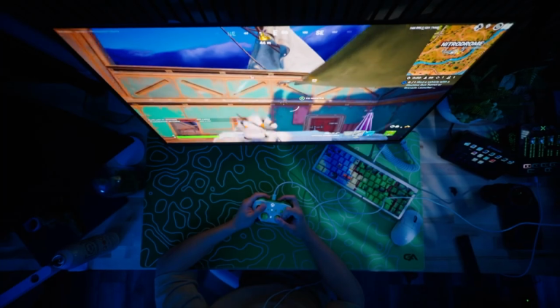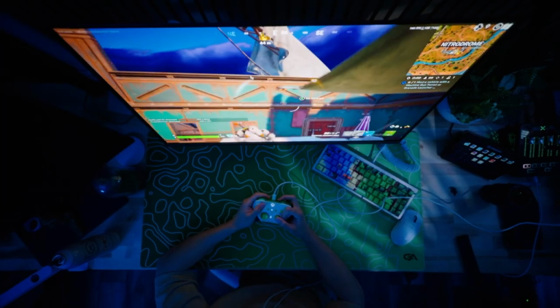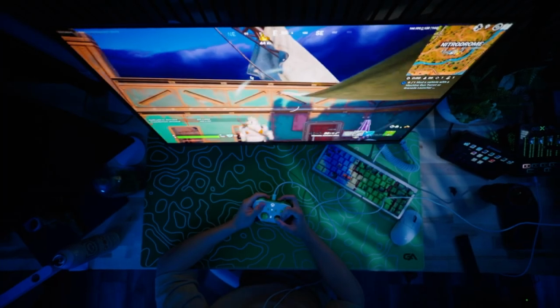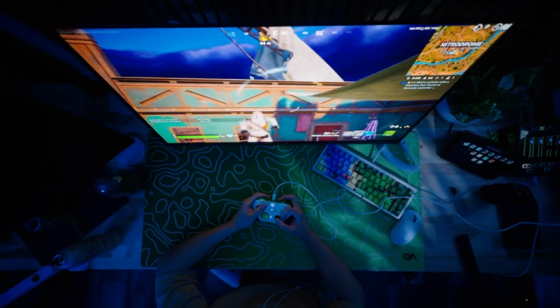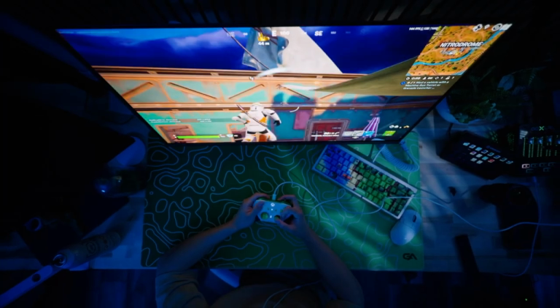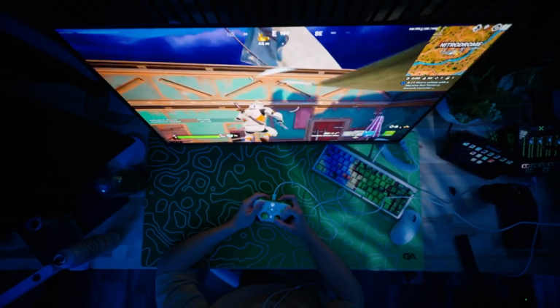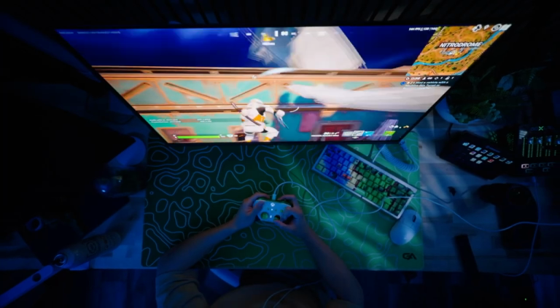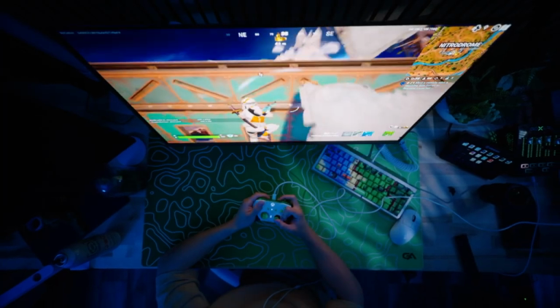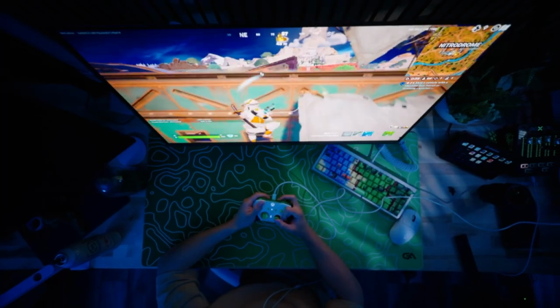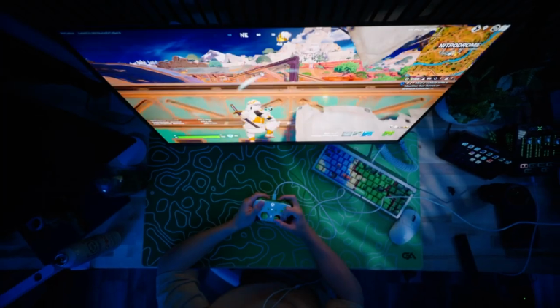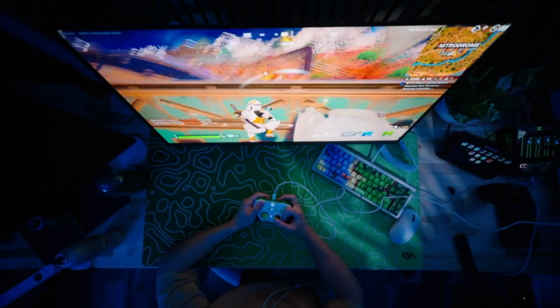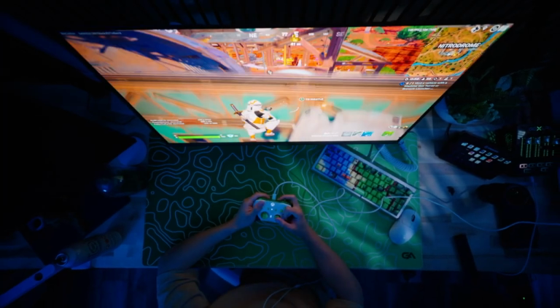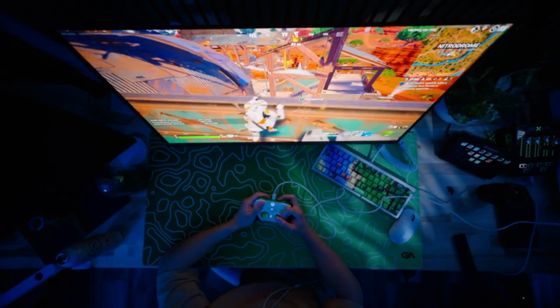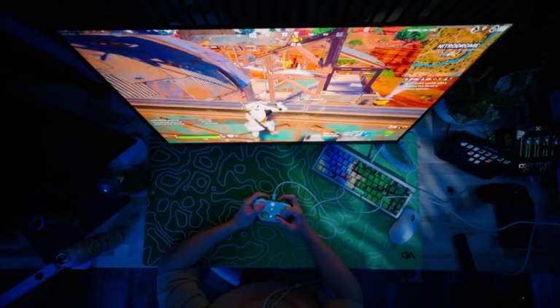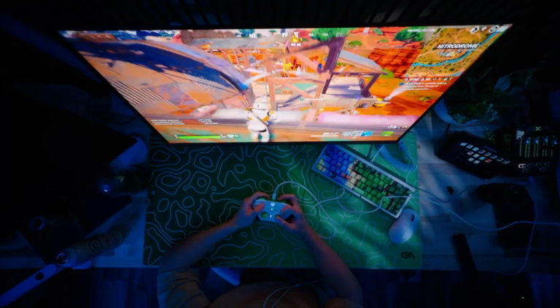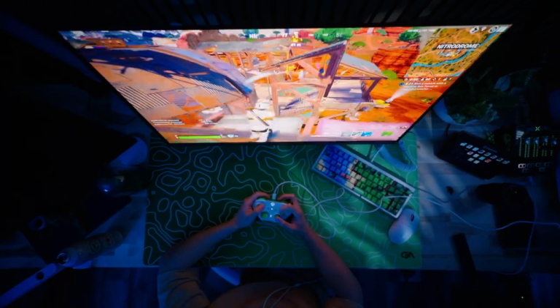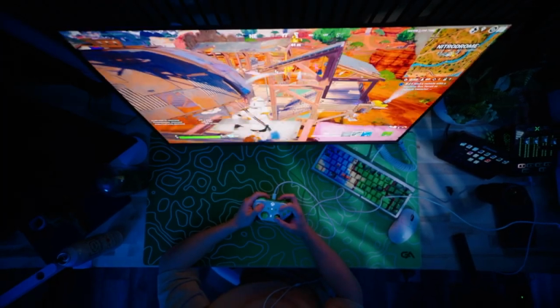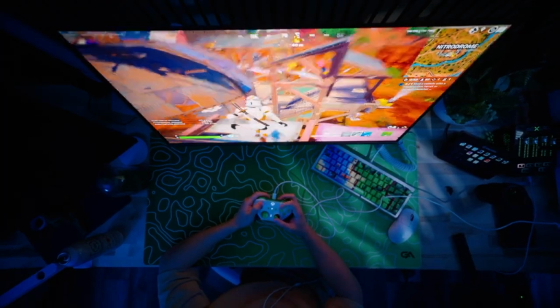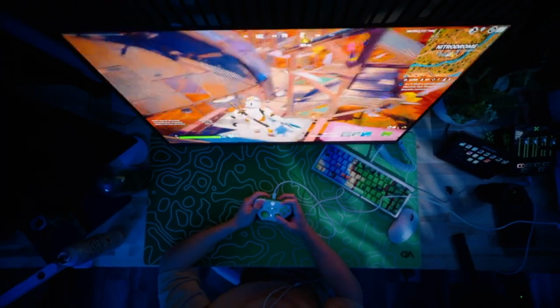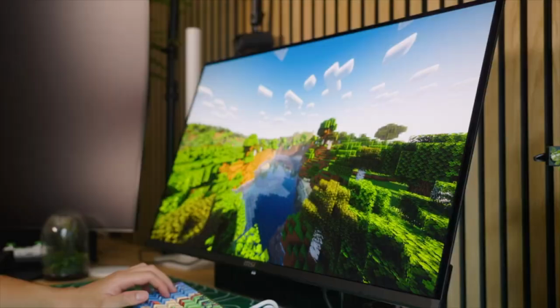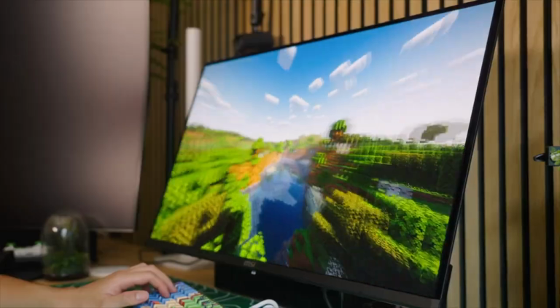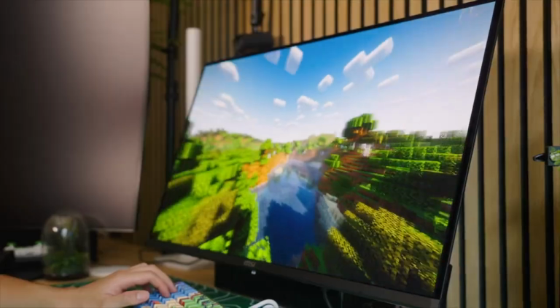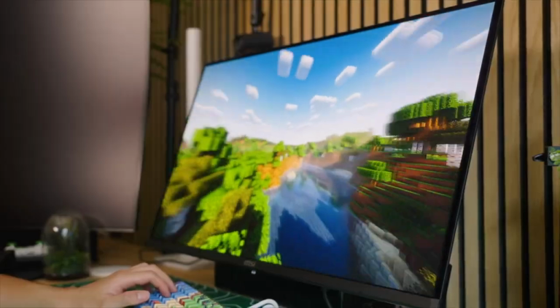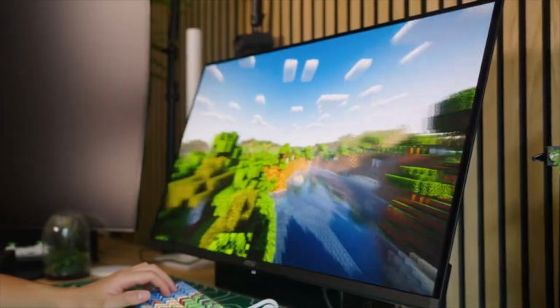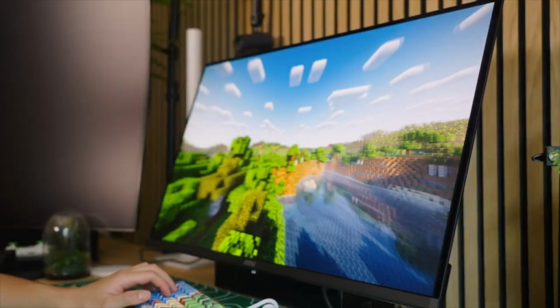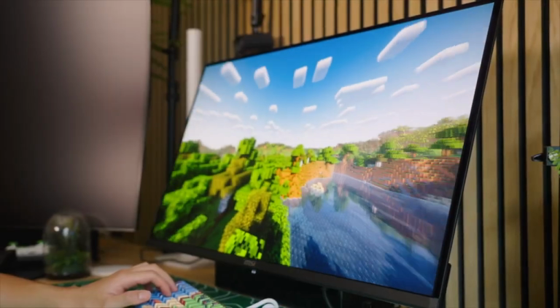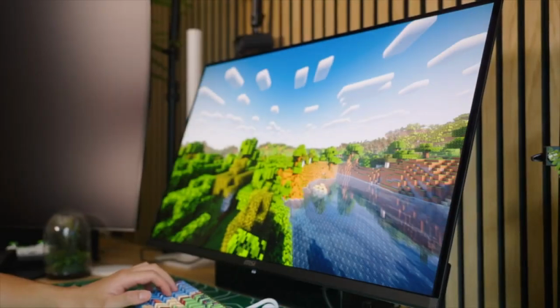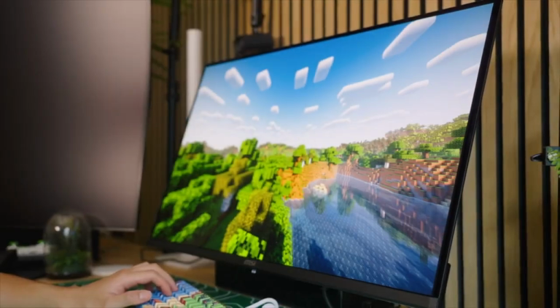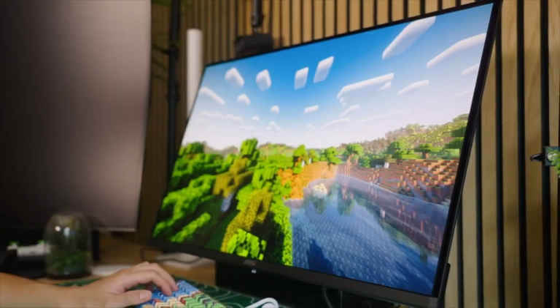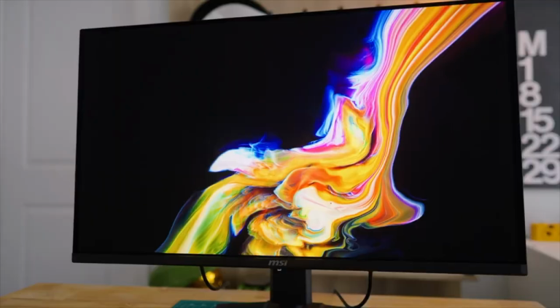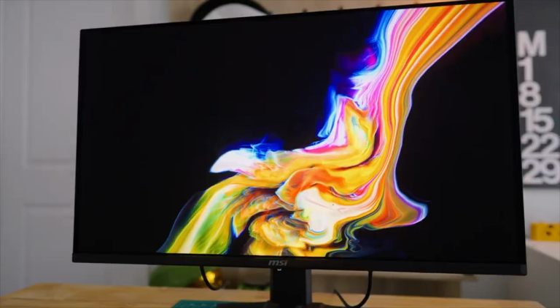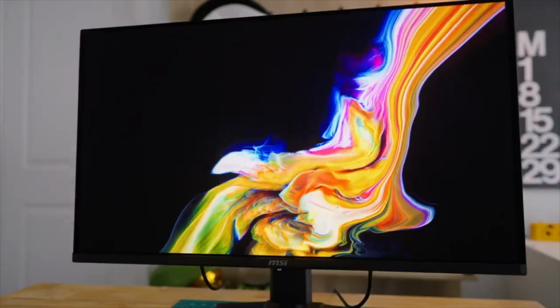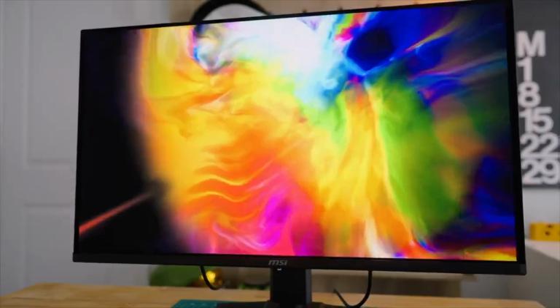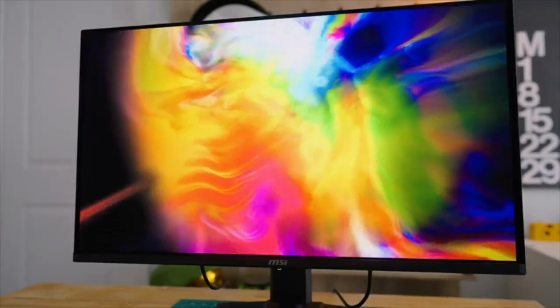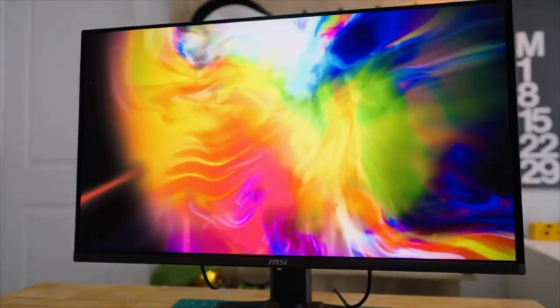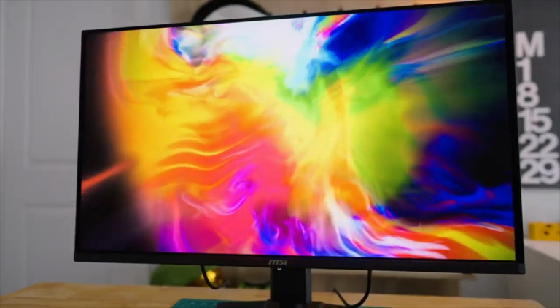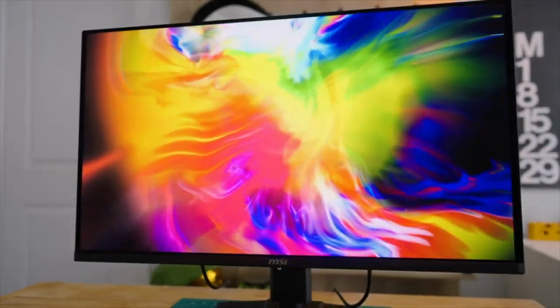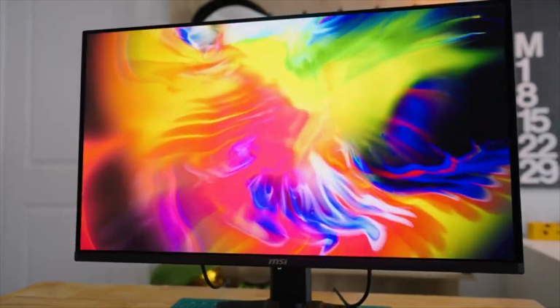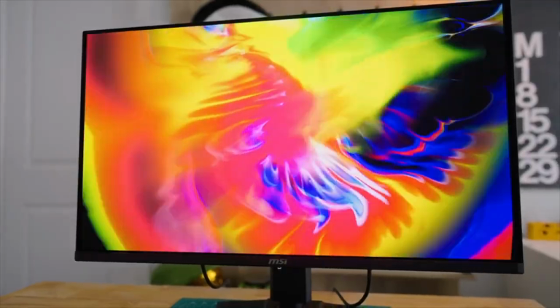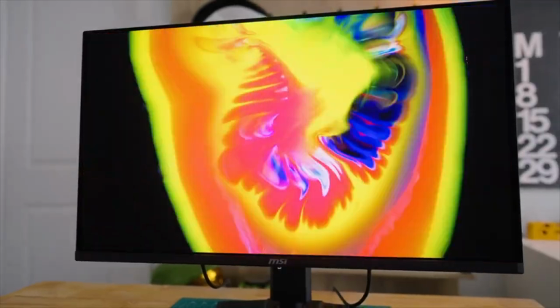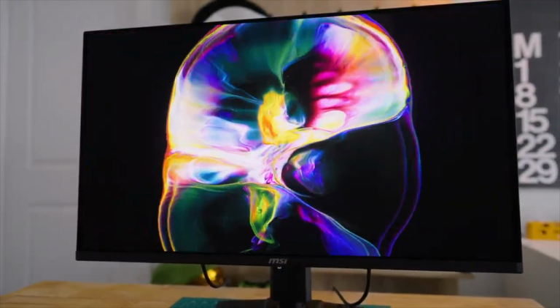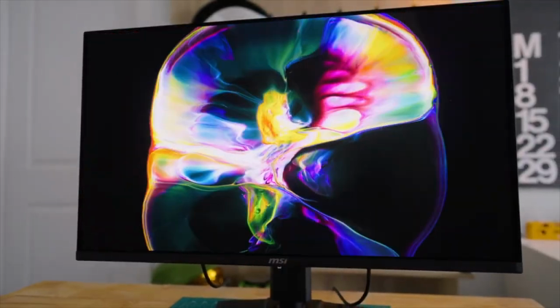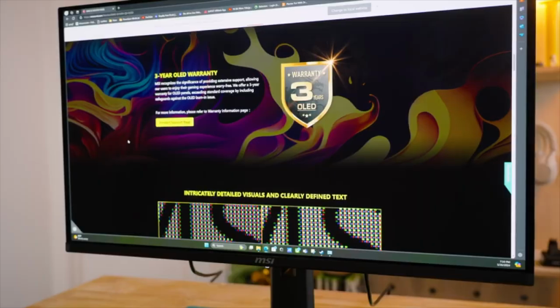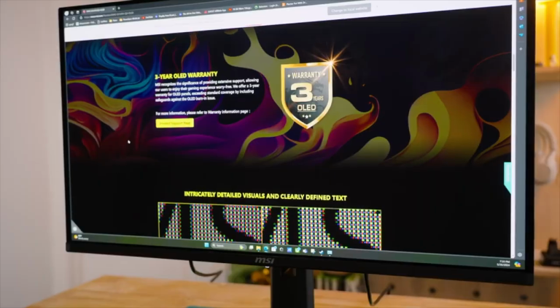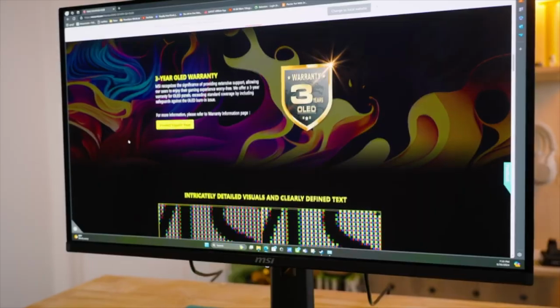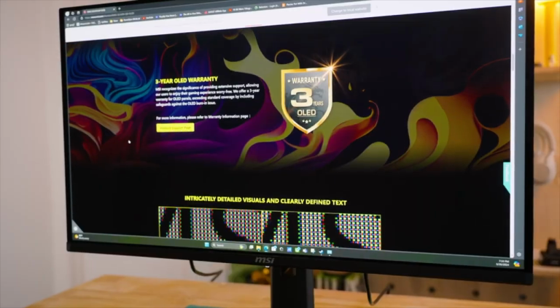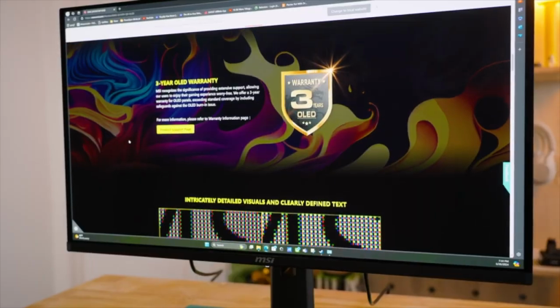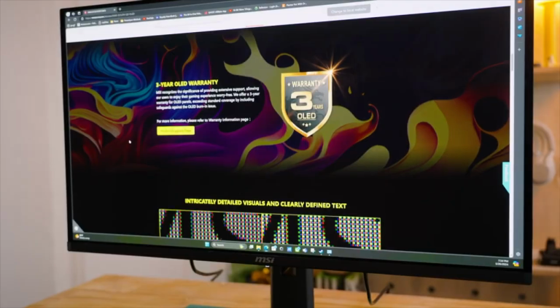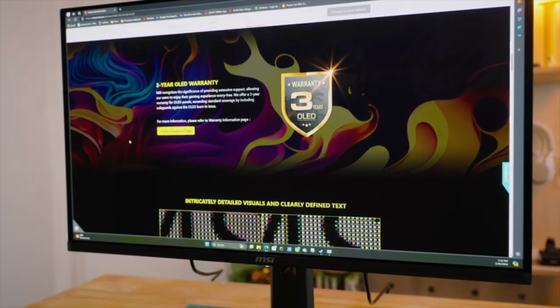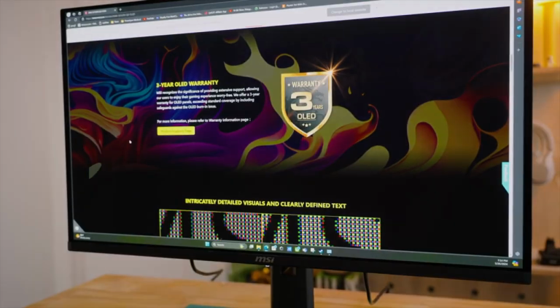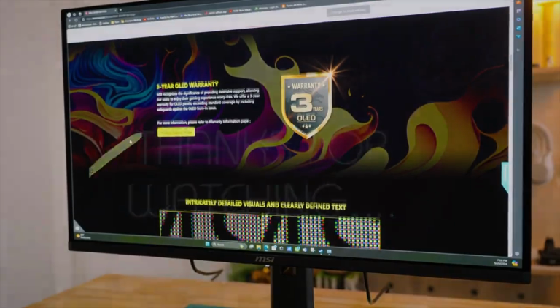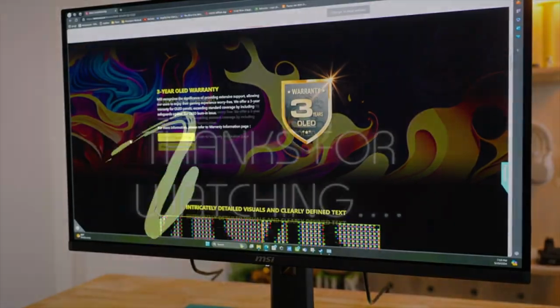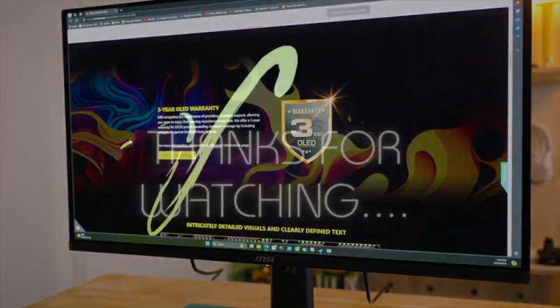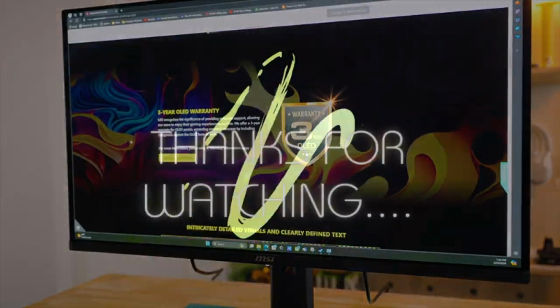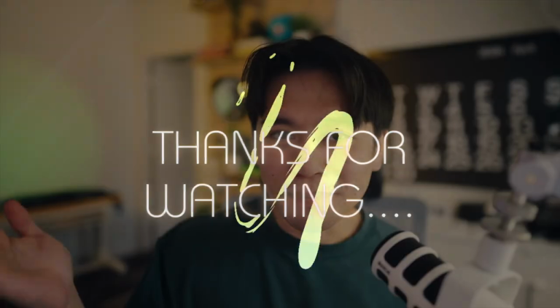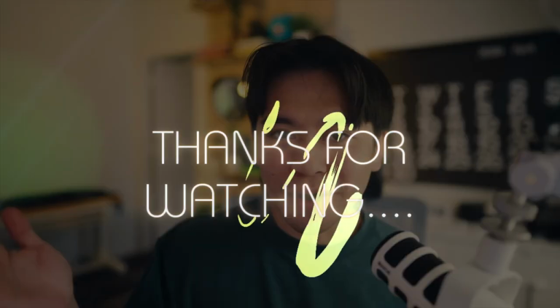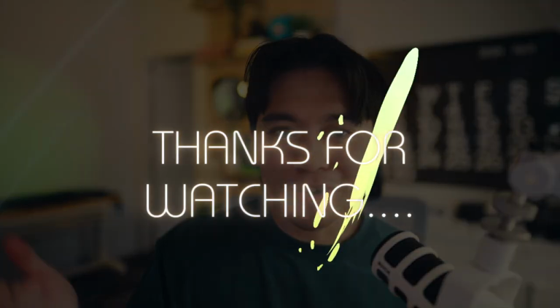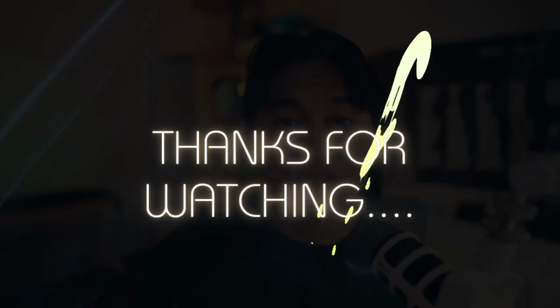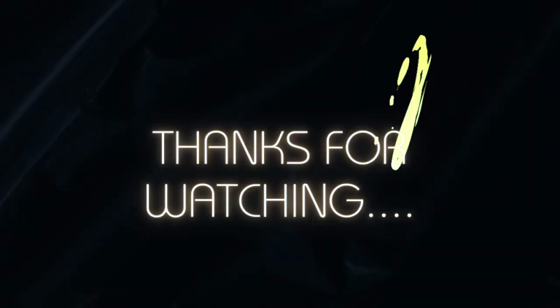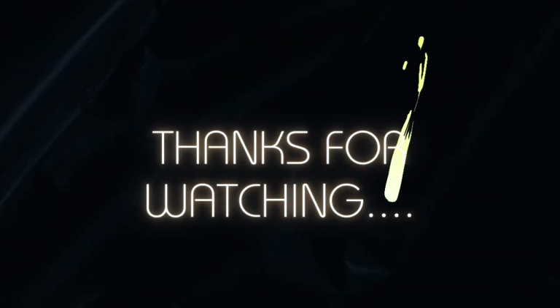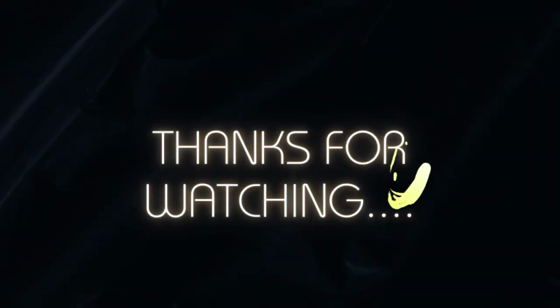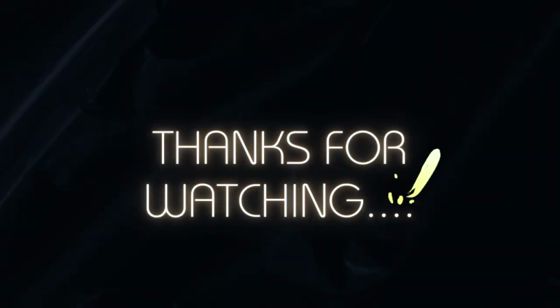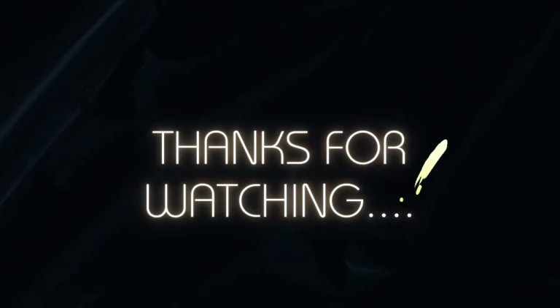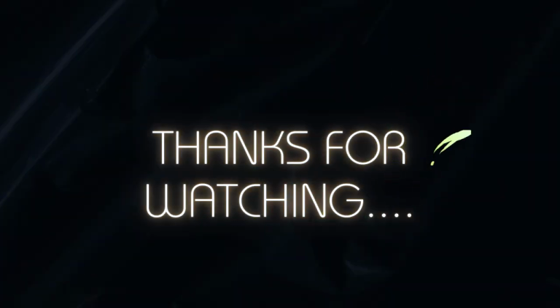Thank you again to MSI for sponsoring this video. If you want to check this monitor out, check out the link in my bio. I'm gonna go play some Minecraft with shaders.